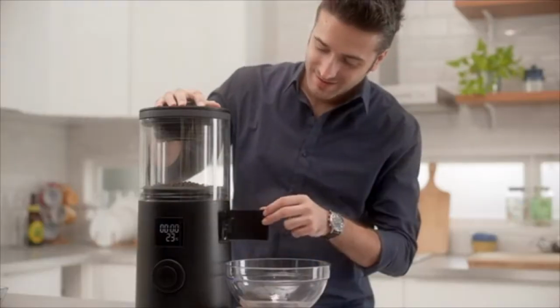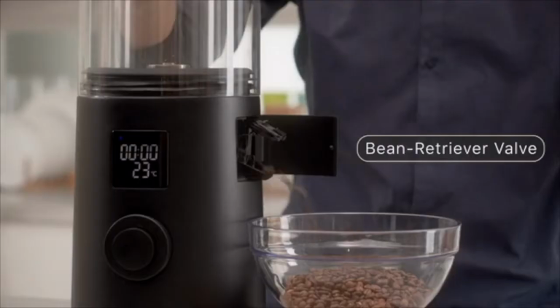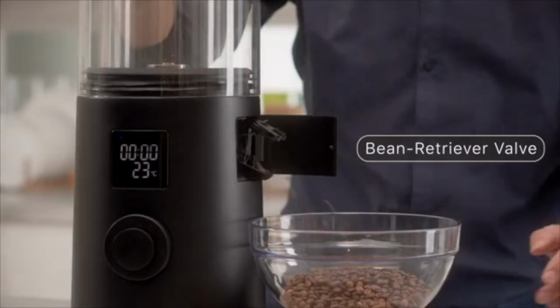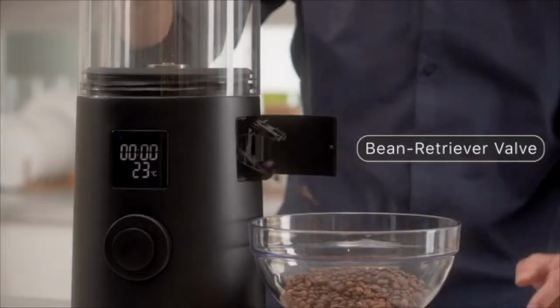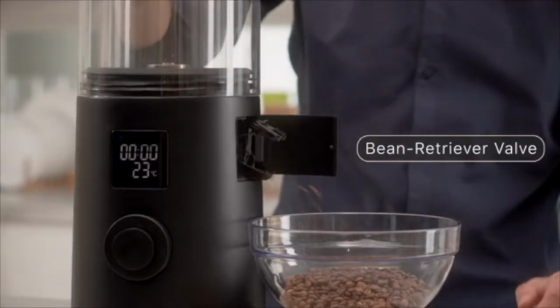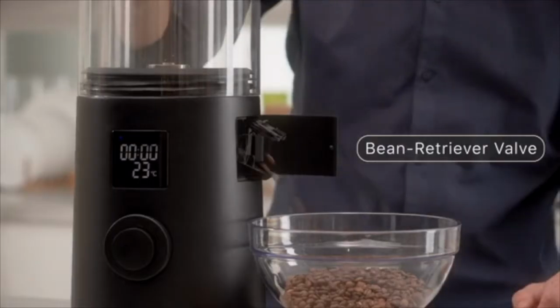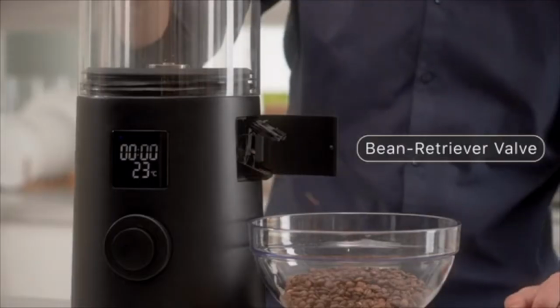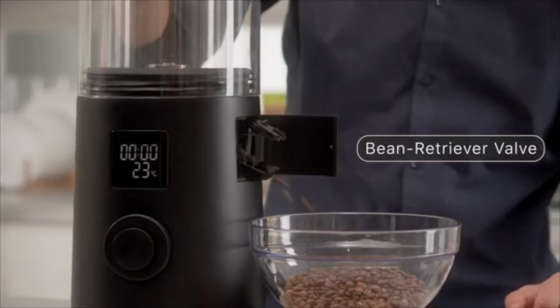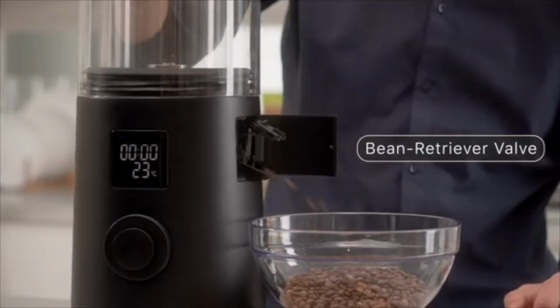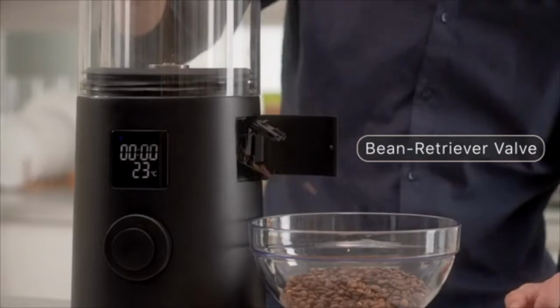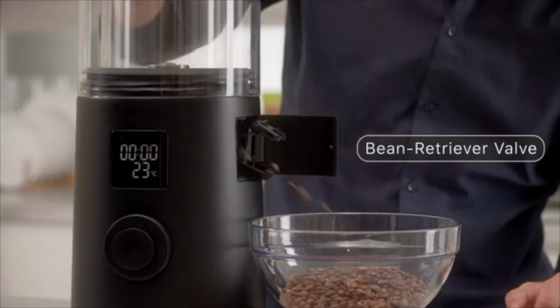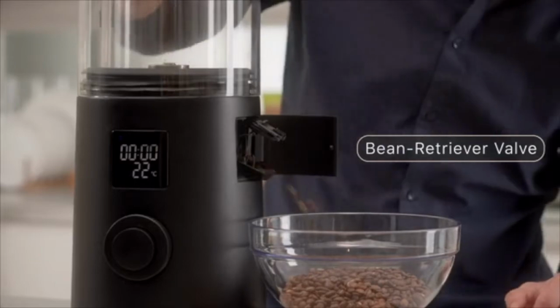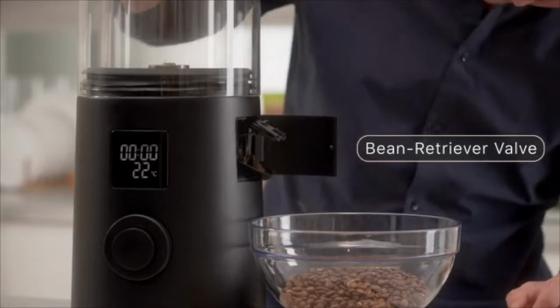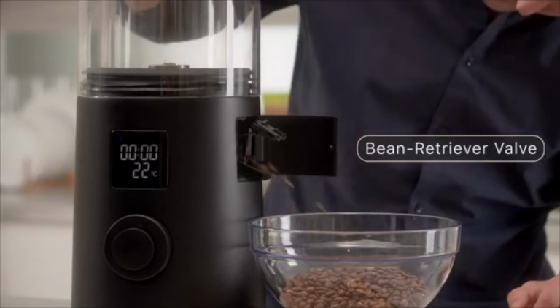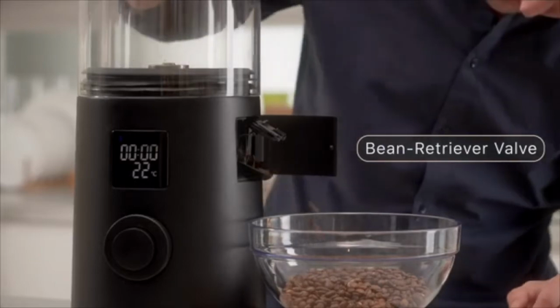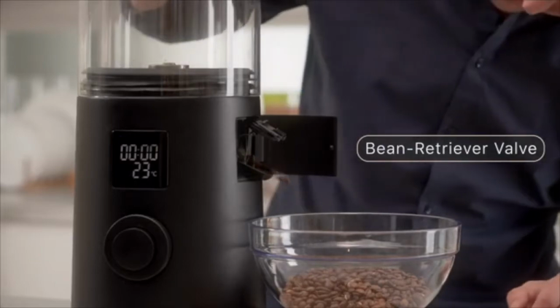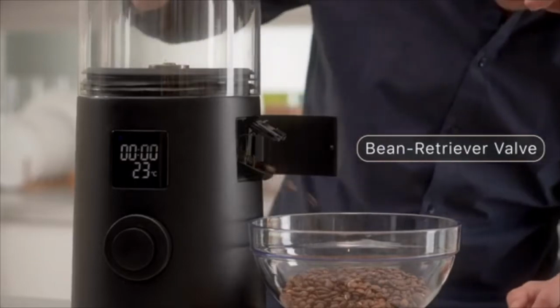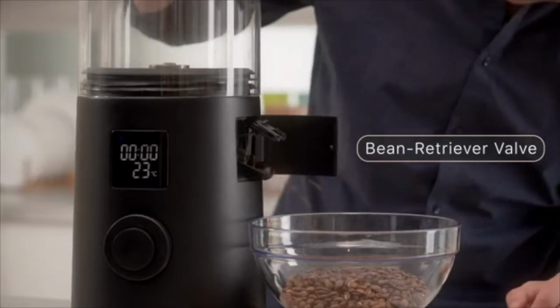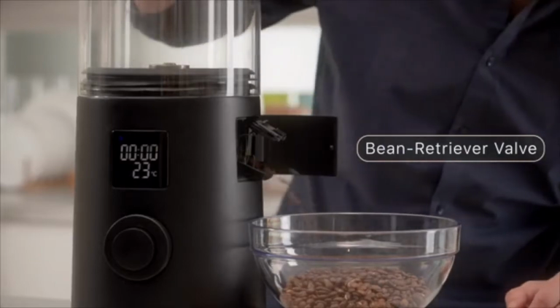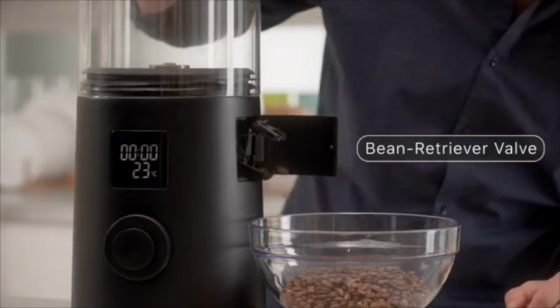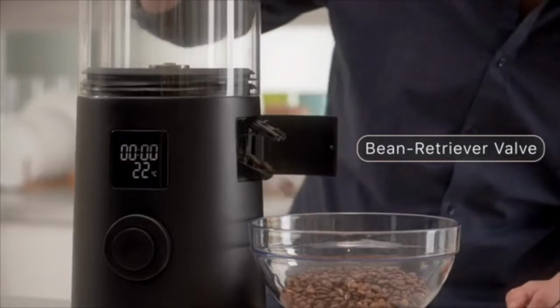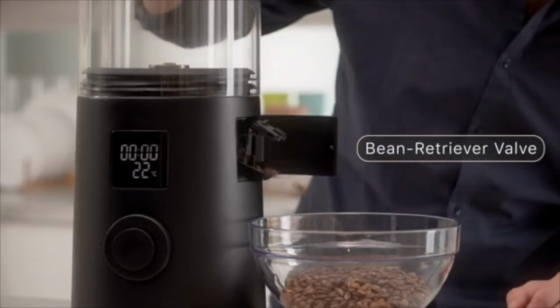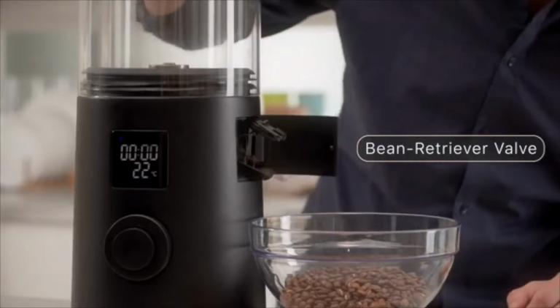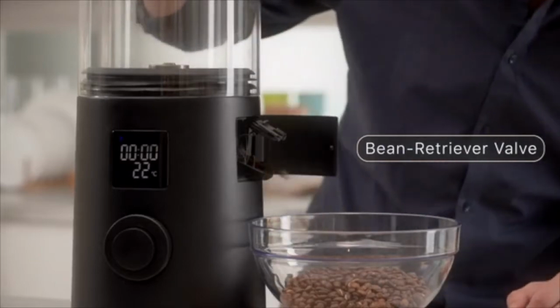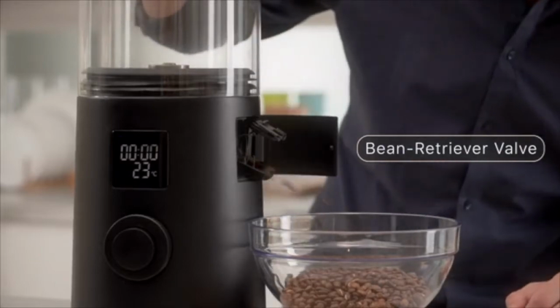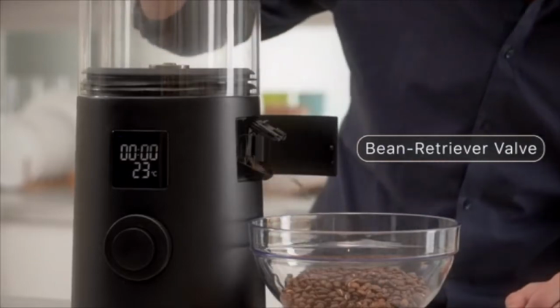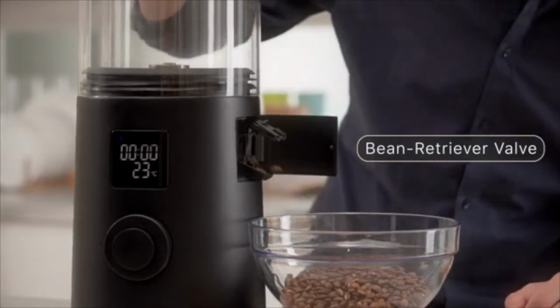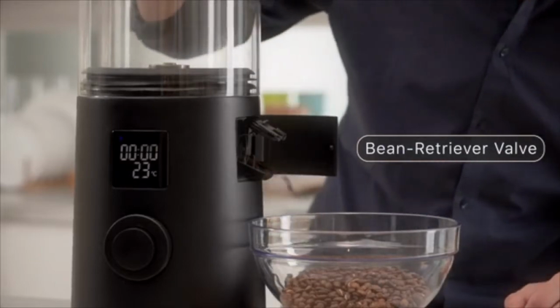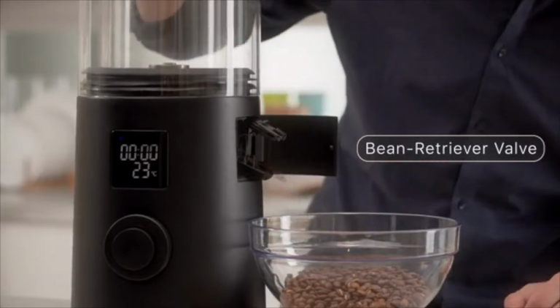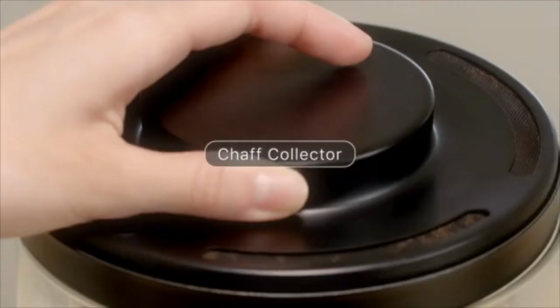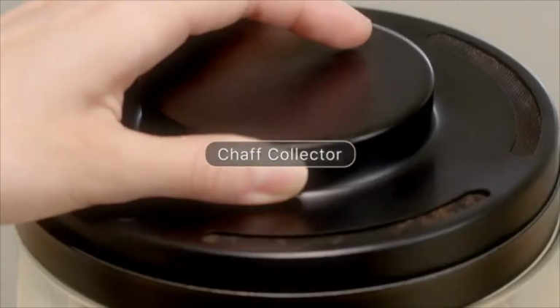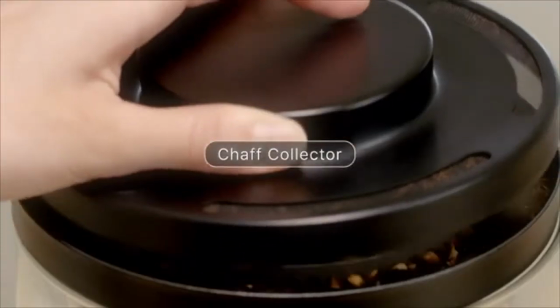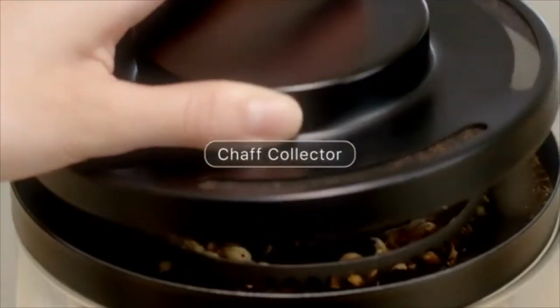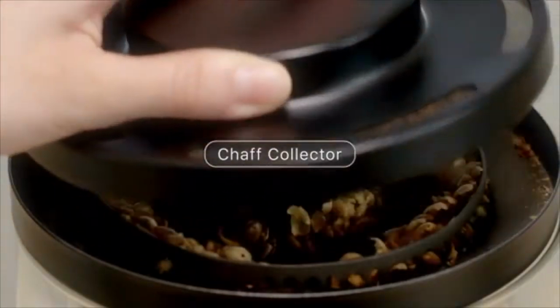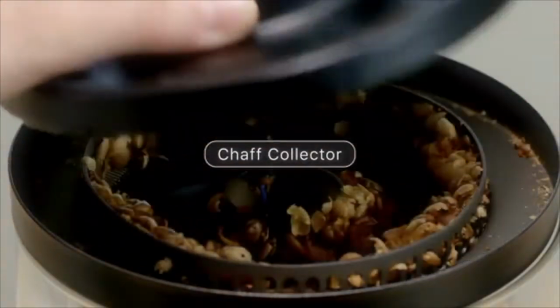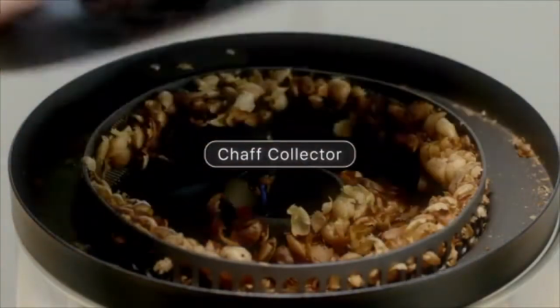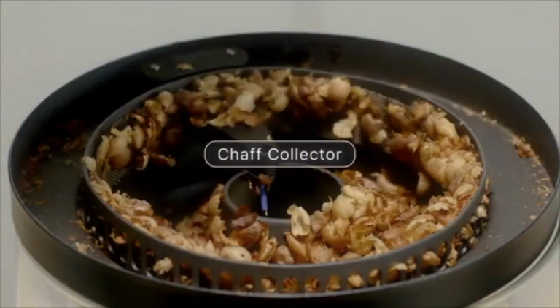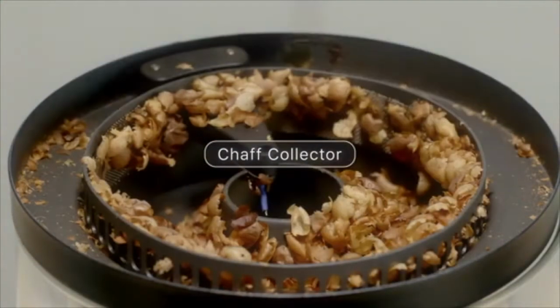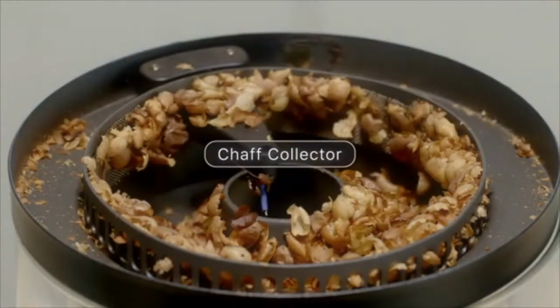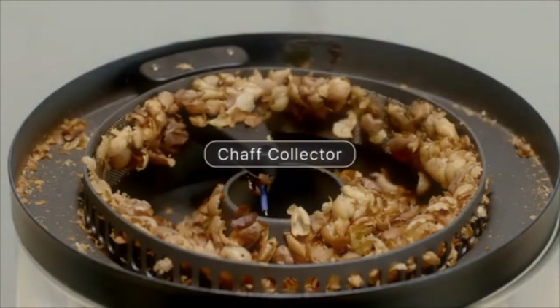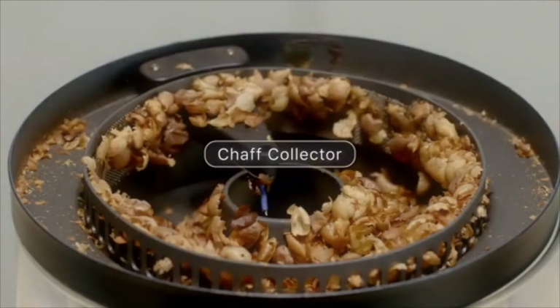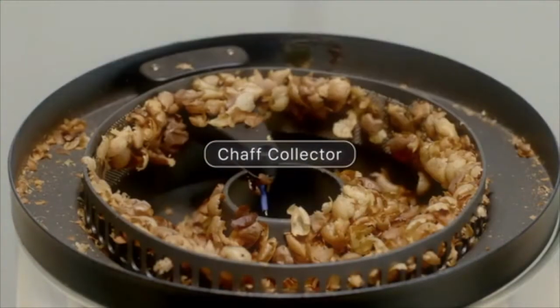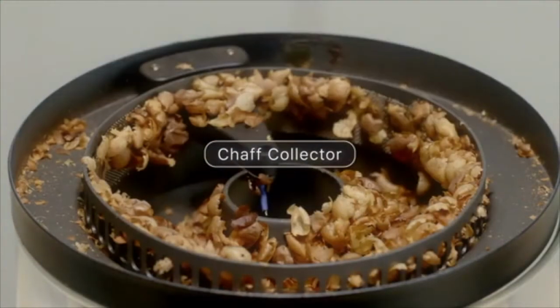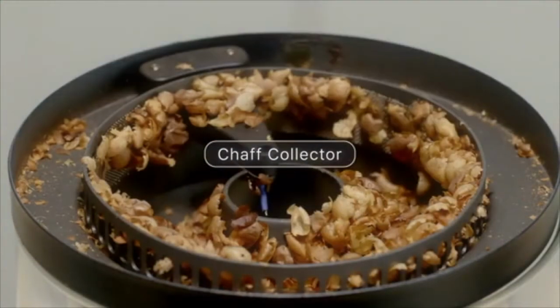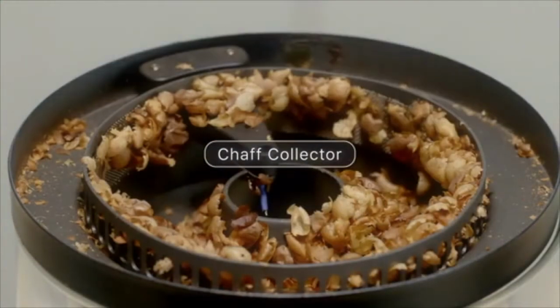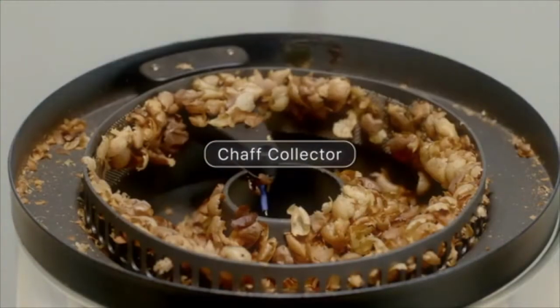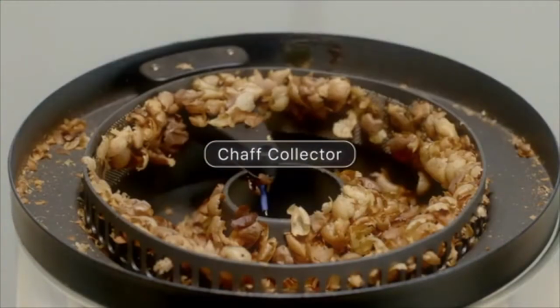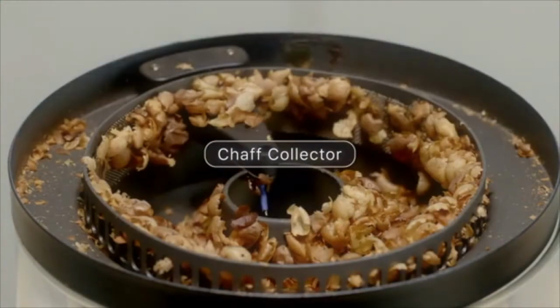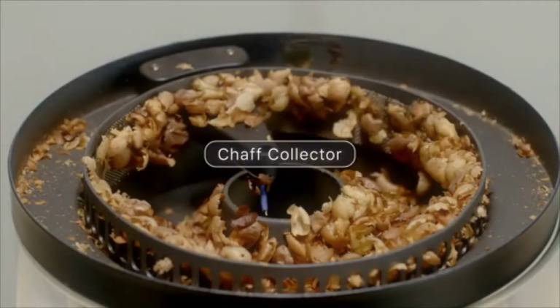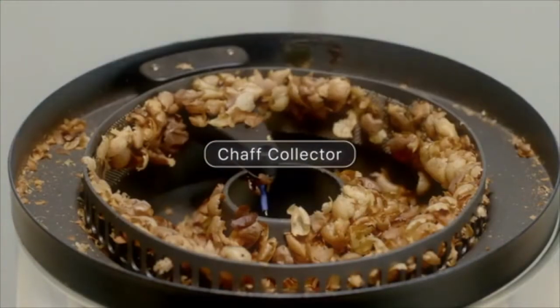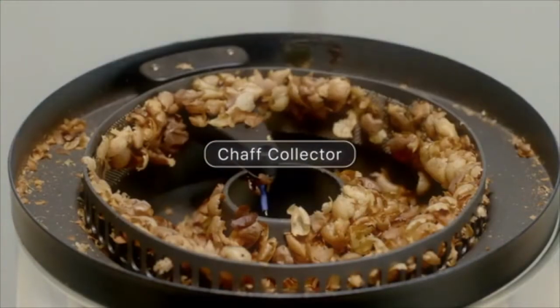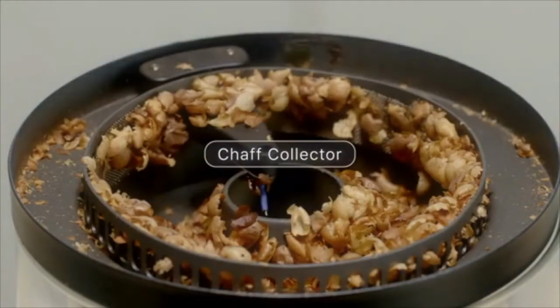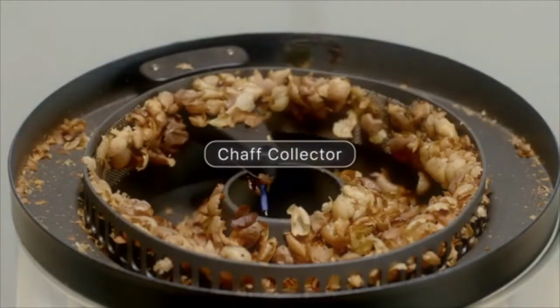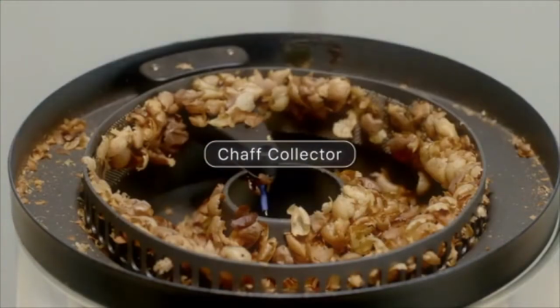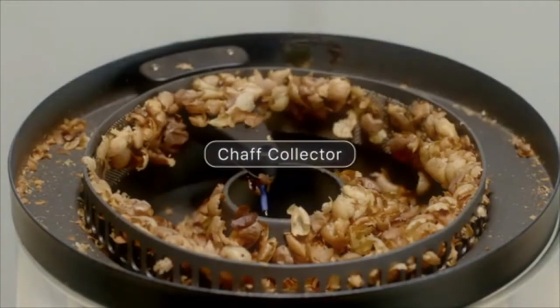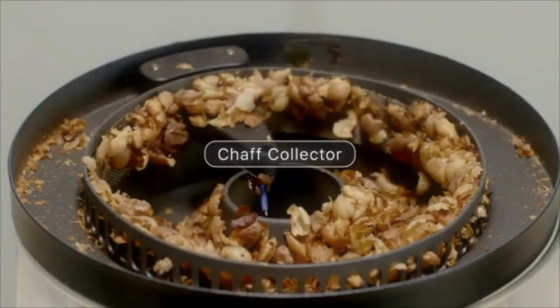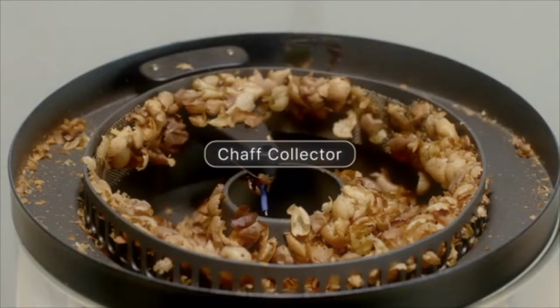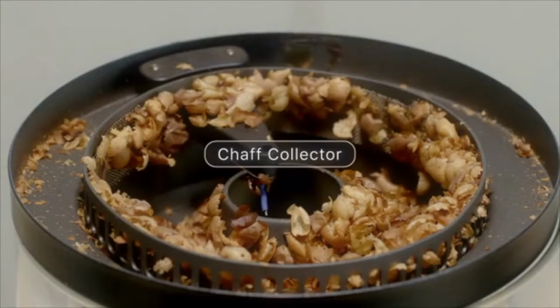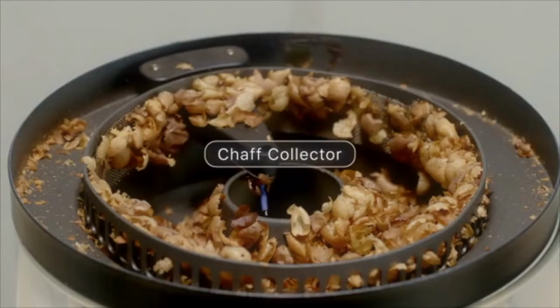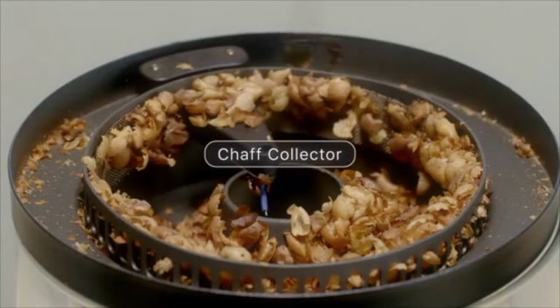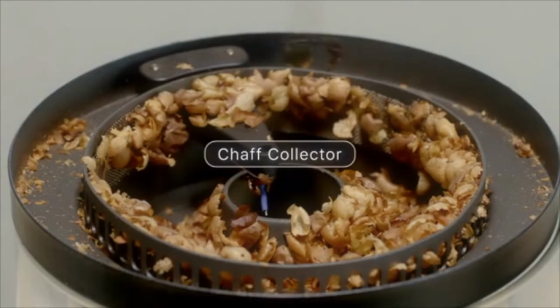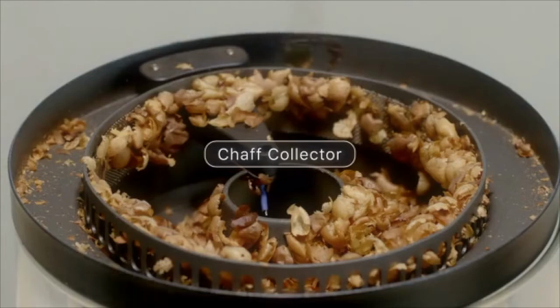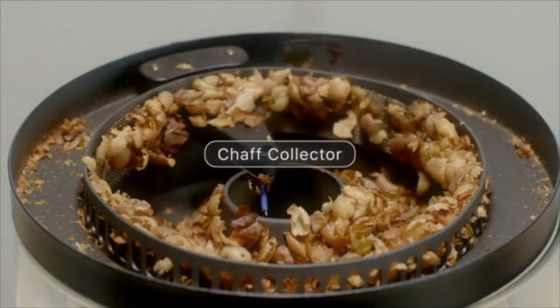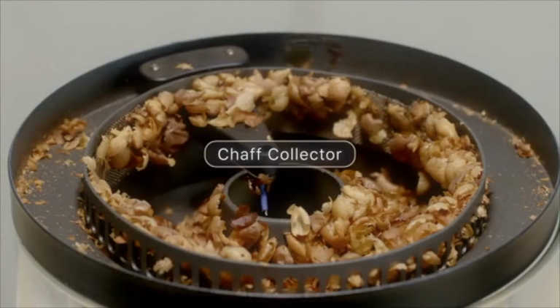Open the bean retriever valve and we're all done. No need to break a sweat with this smart and convenient chaff collector.